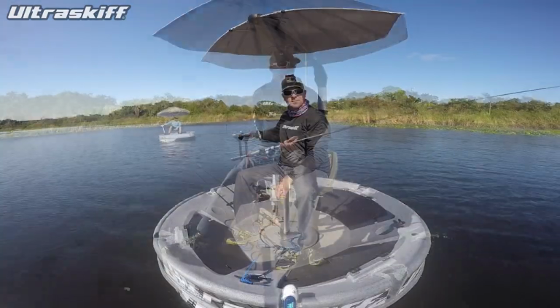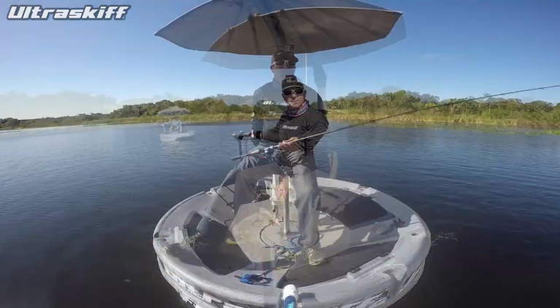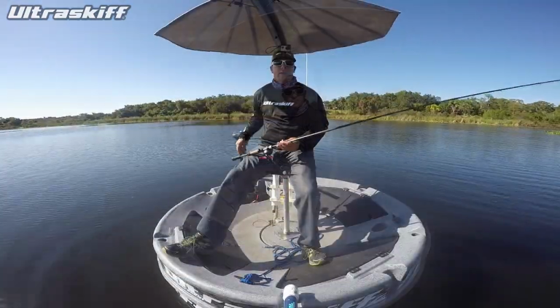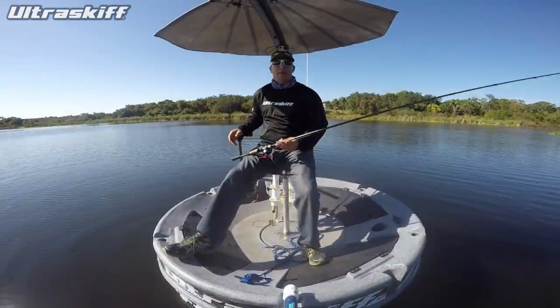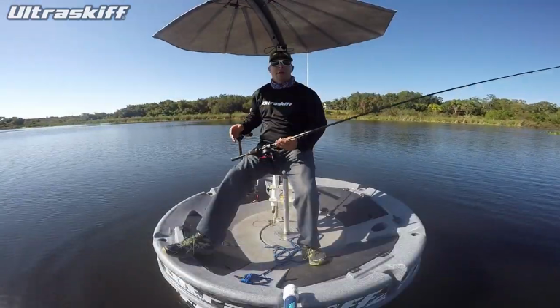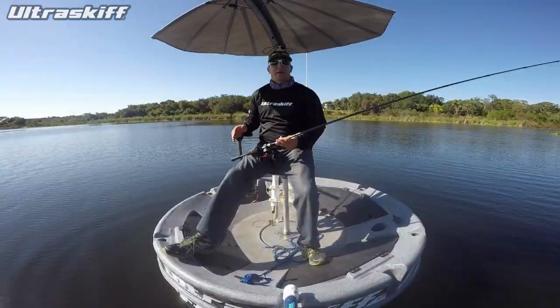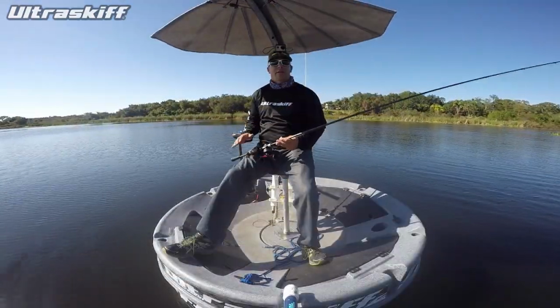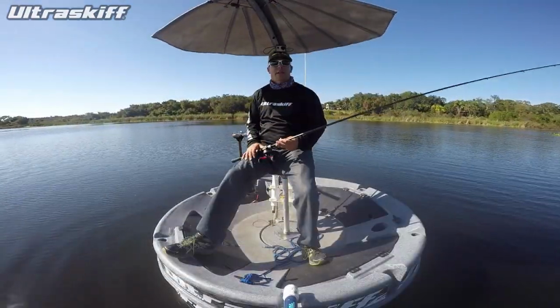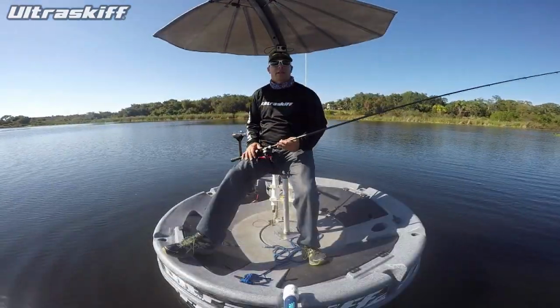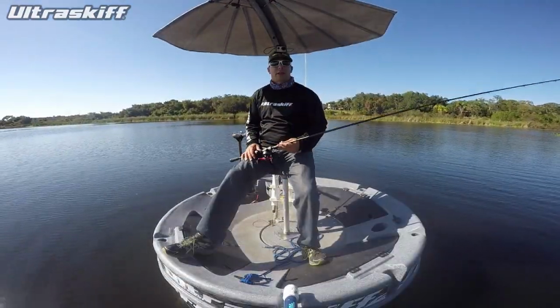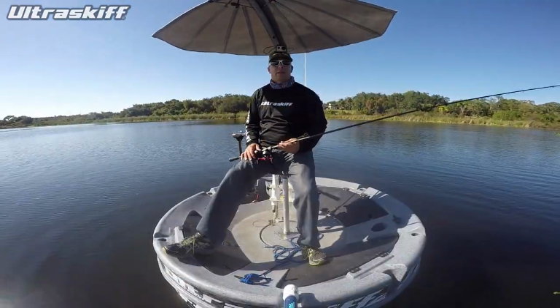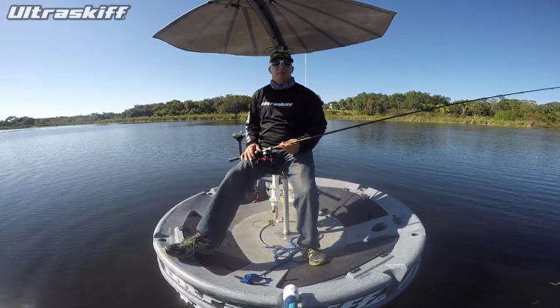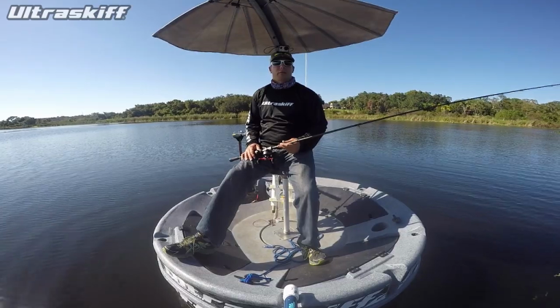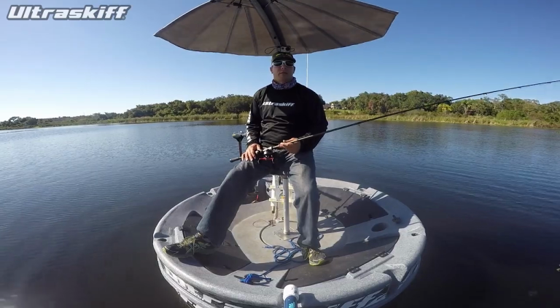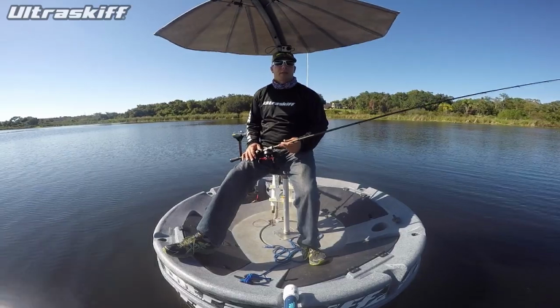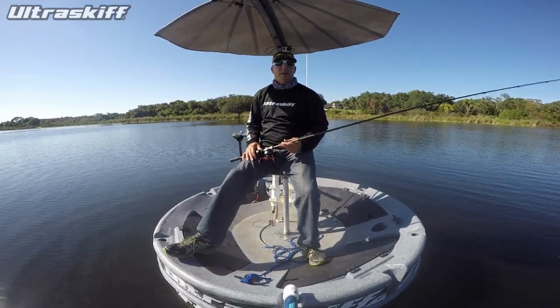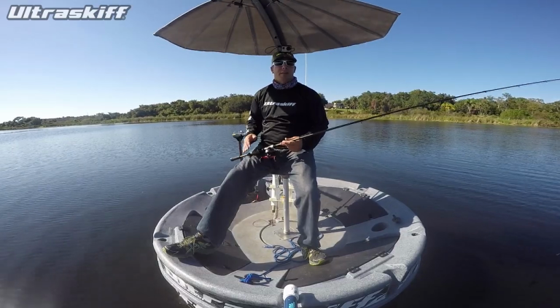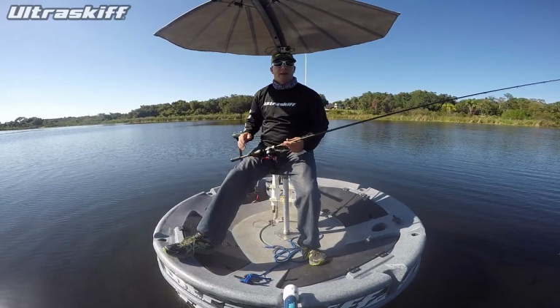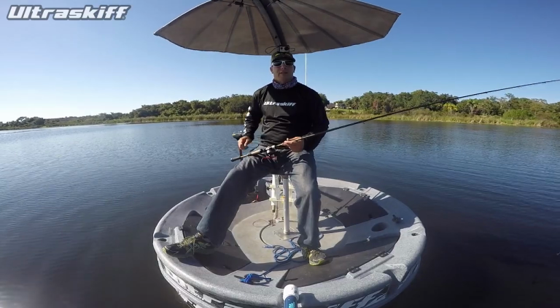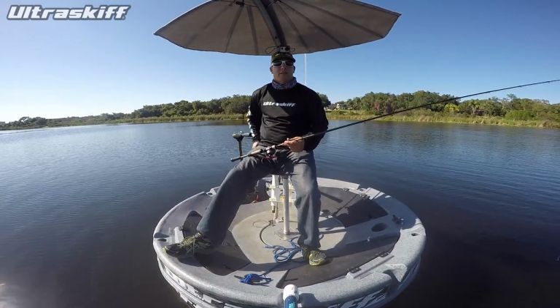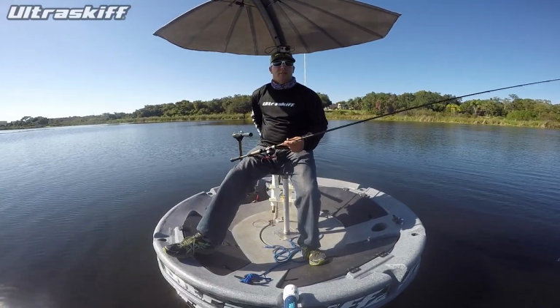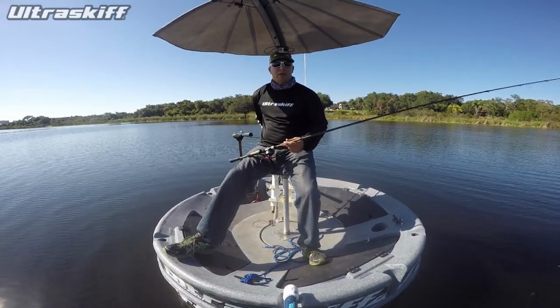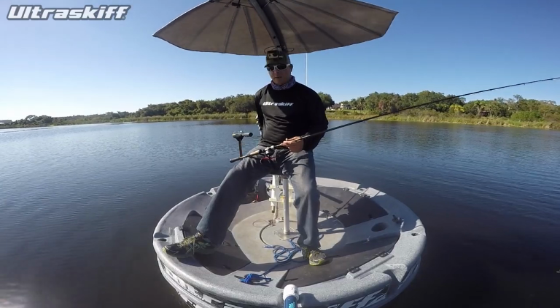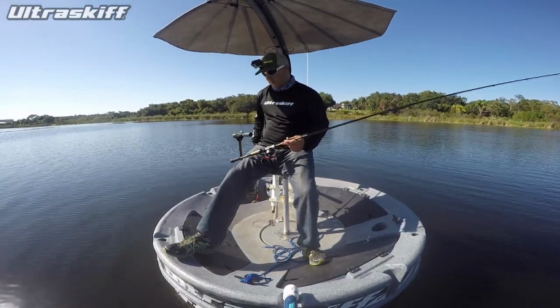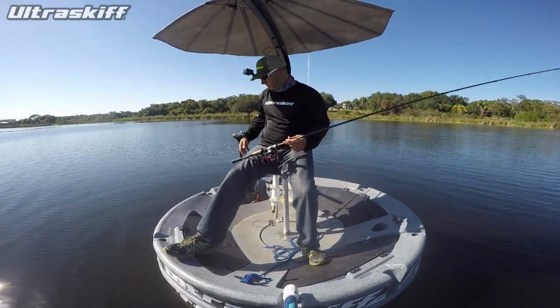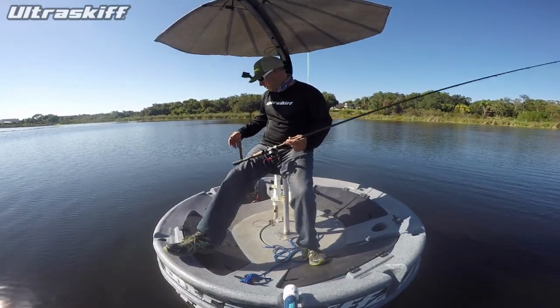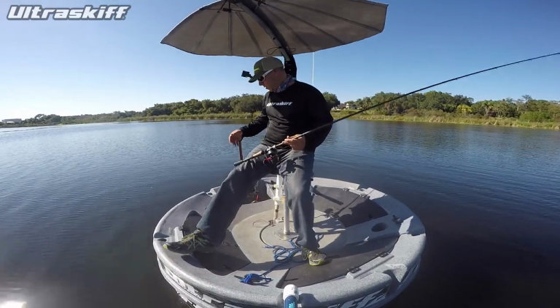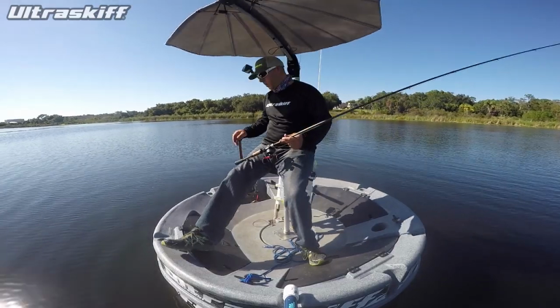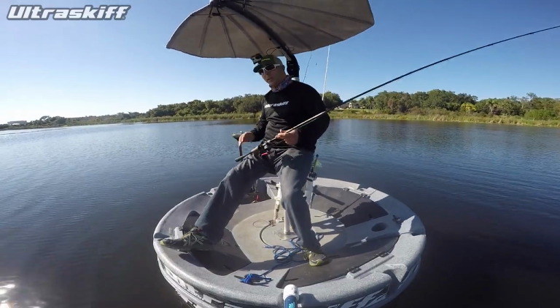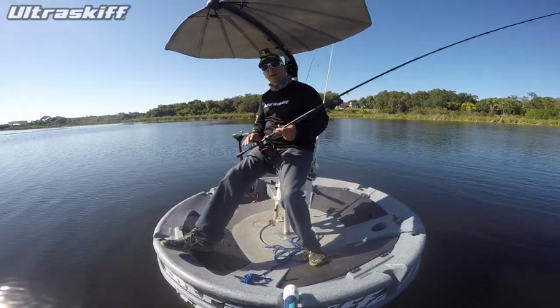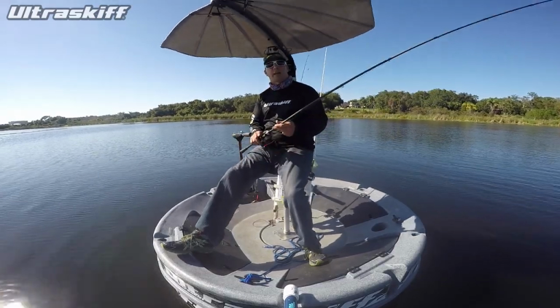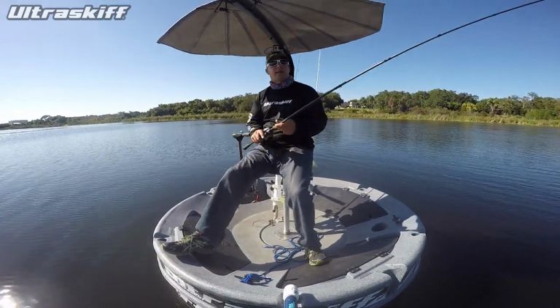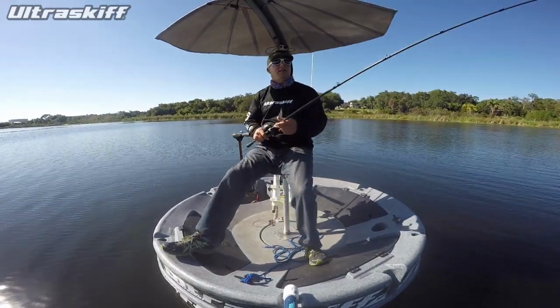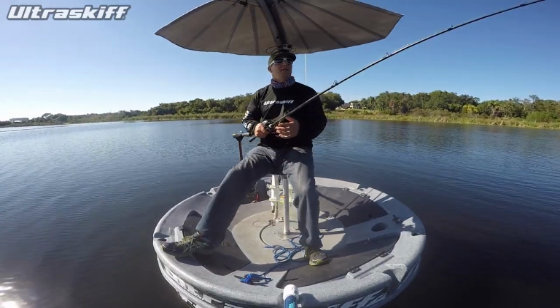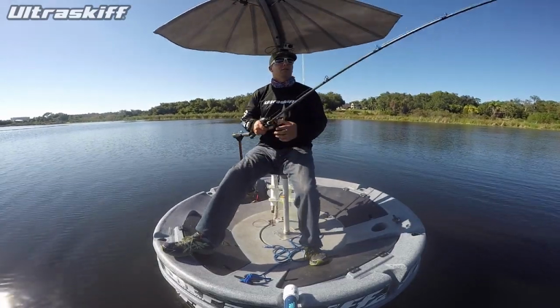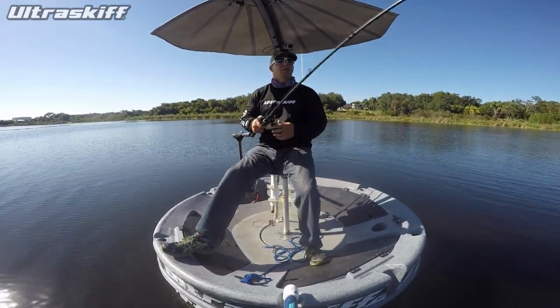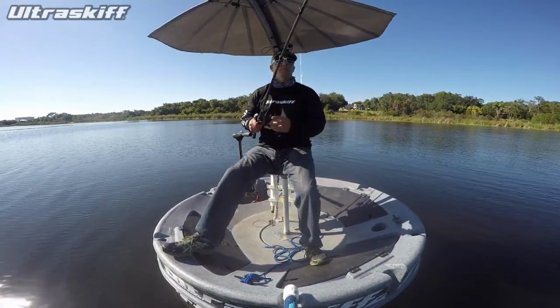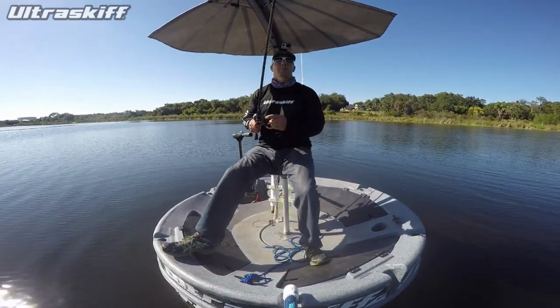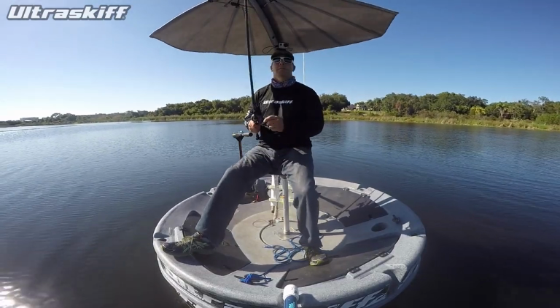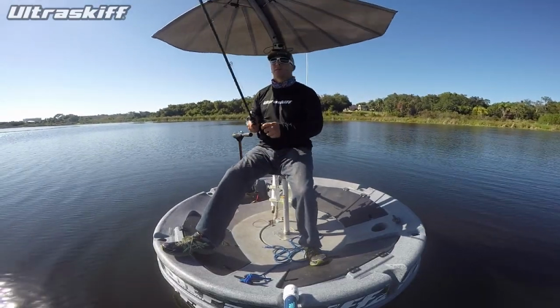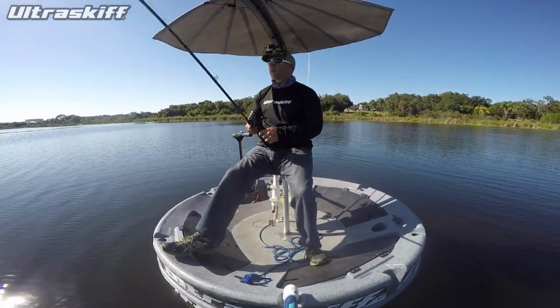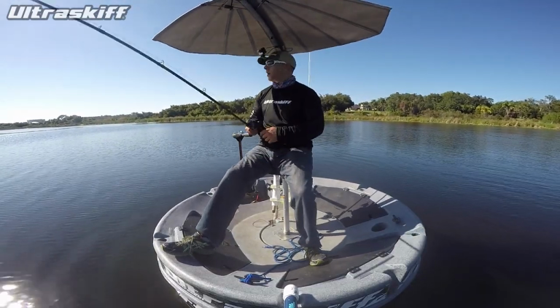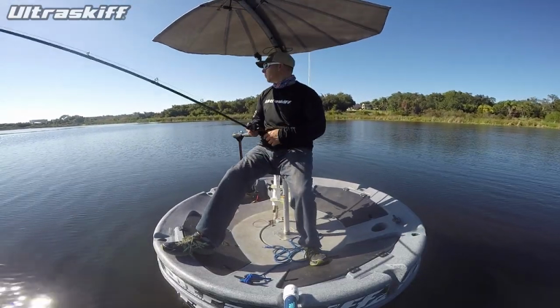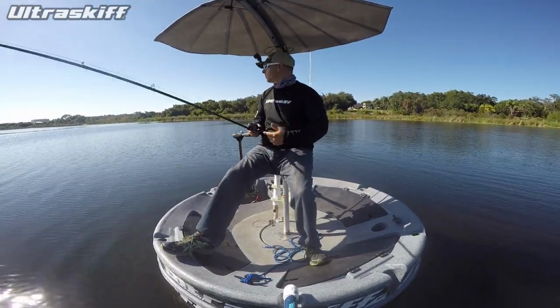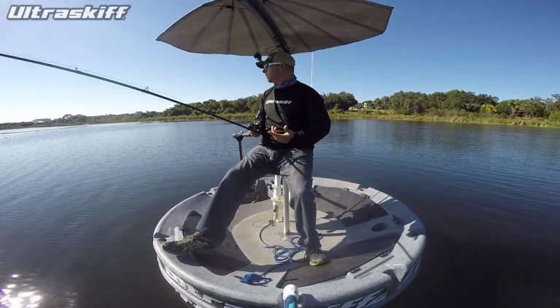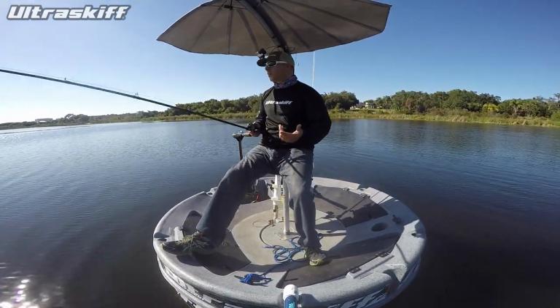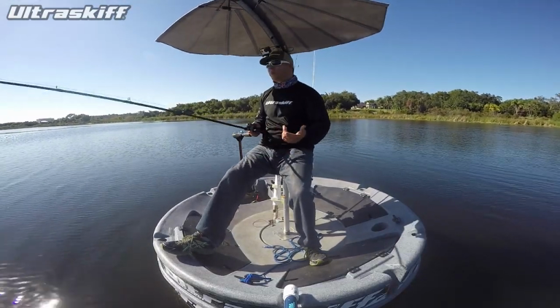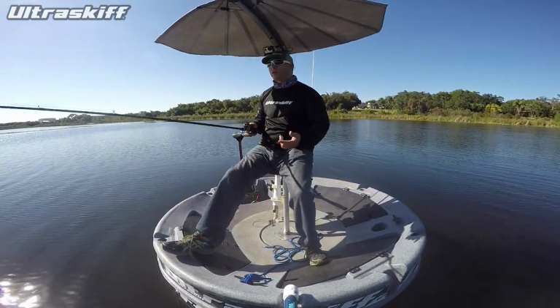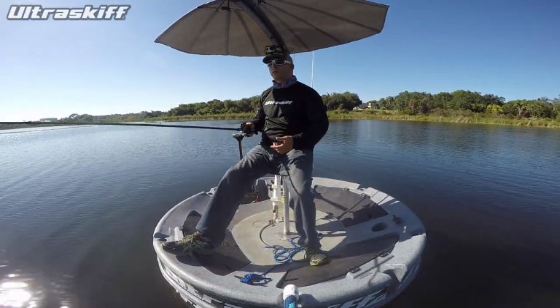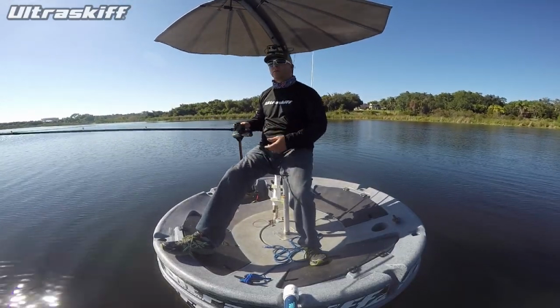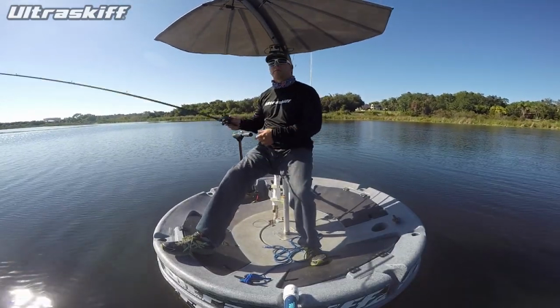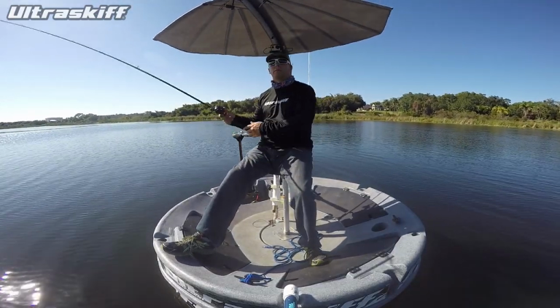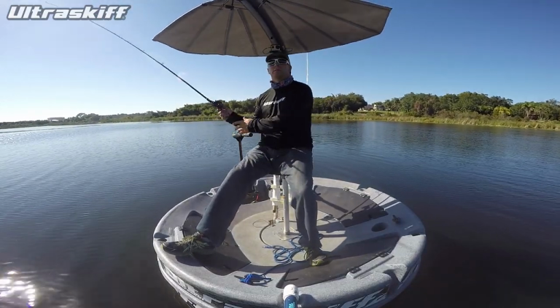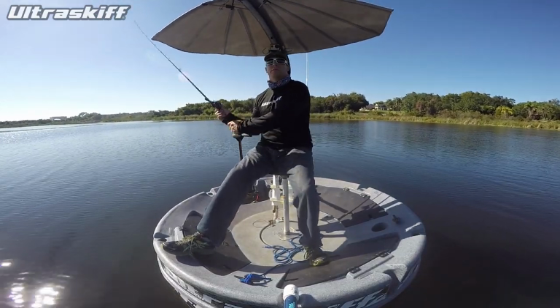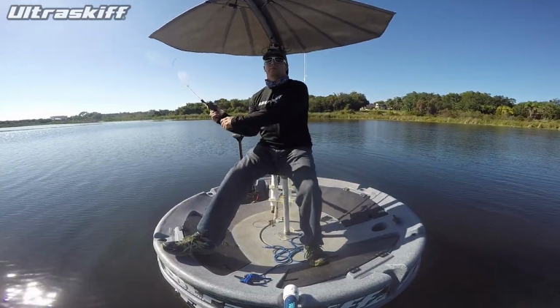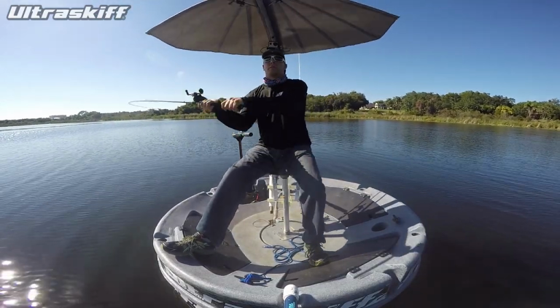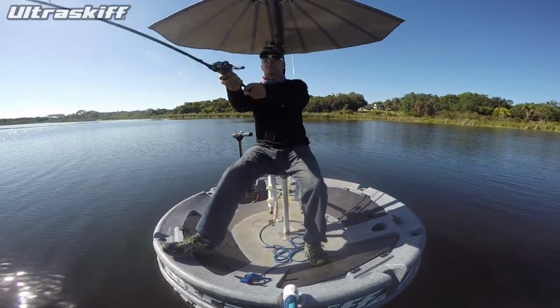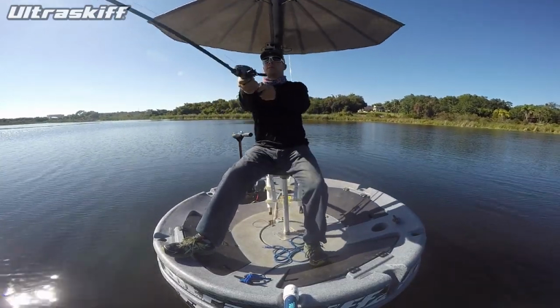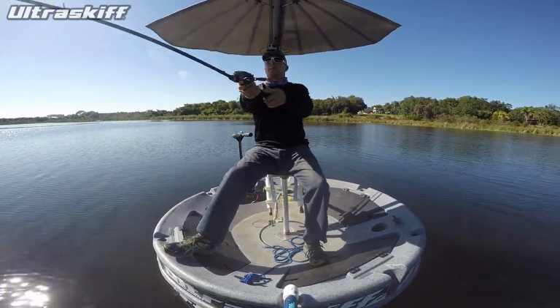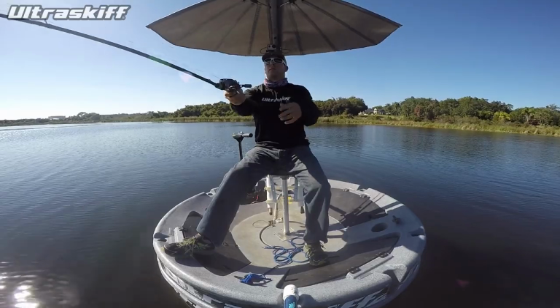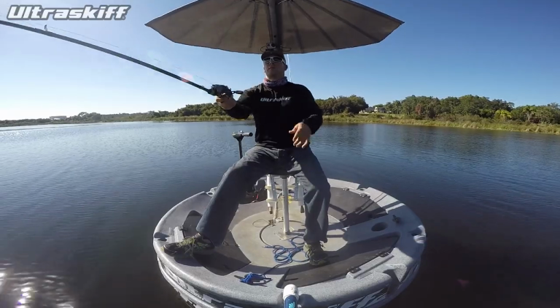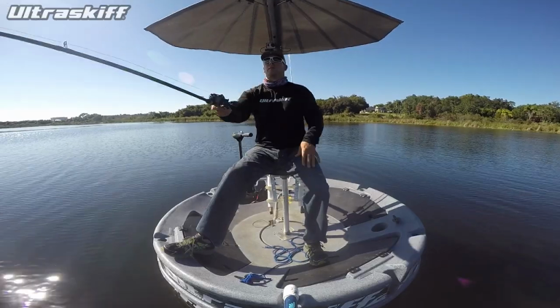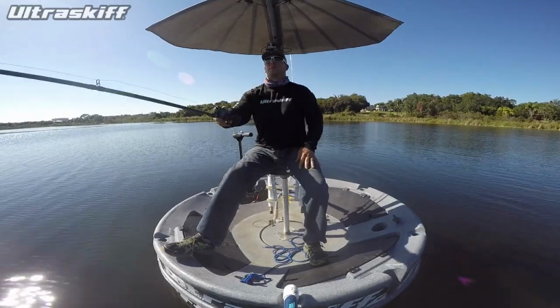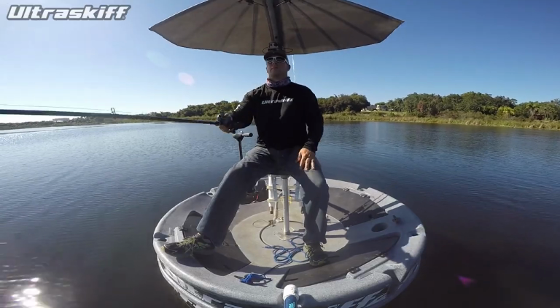Now I'm out here testing out the Protek Mantis umbrella on a casting stool, and once again pretty cool — what a cool one.